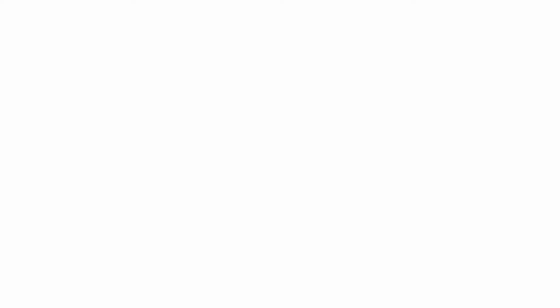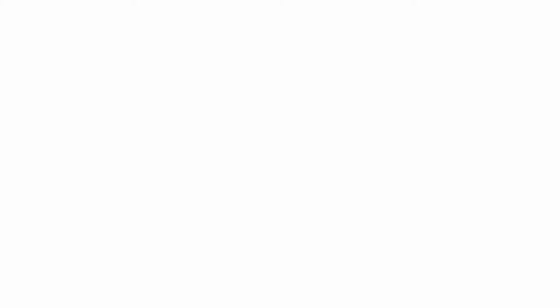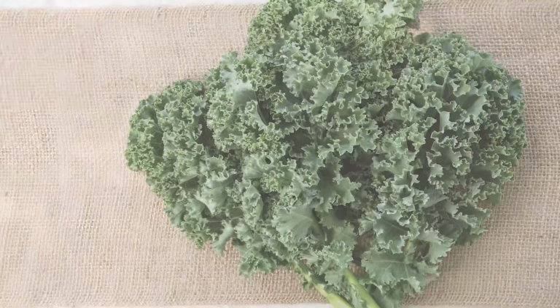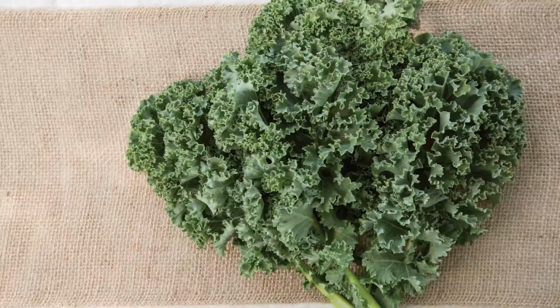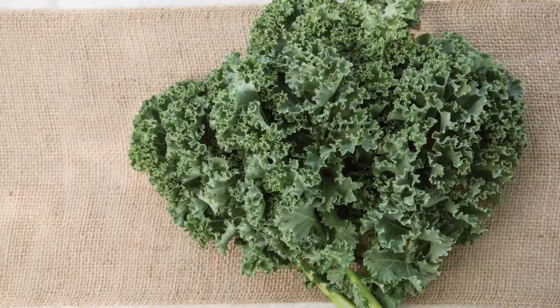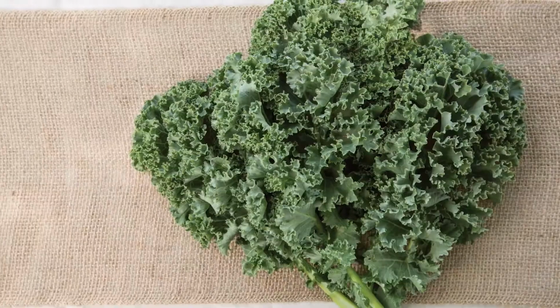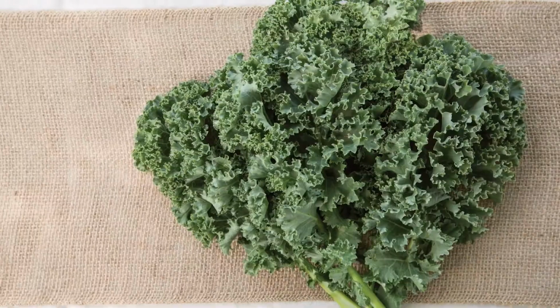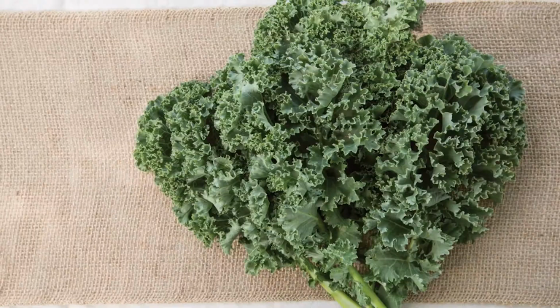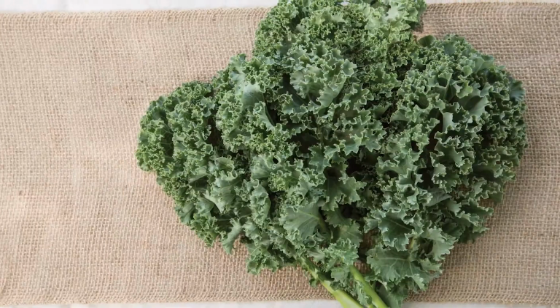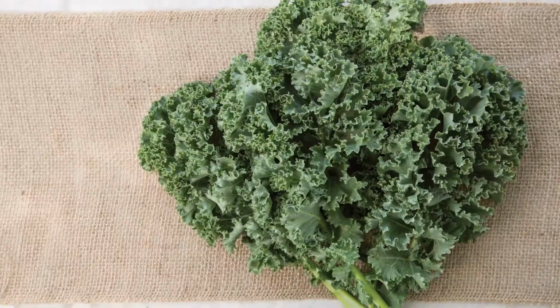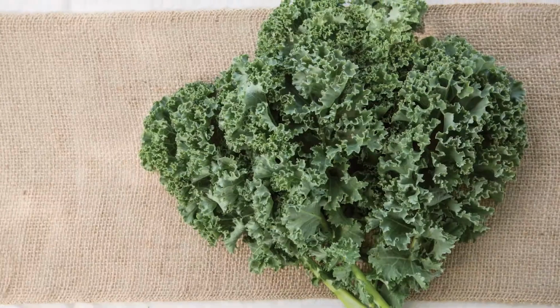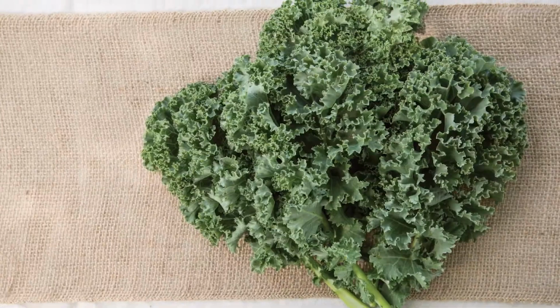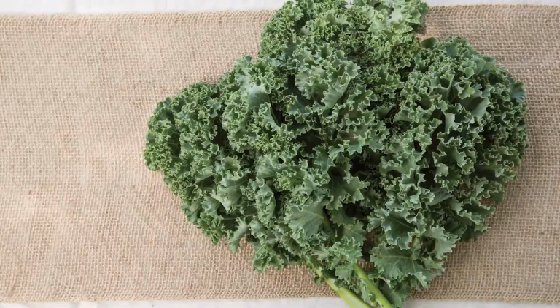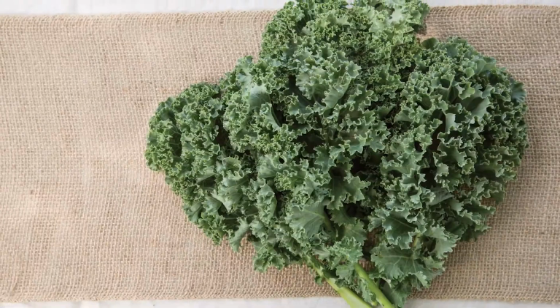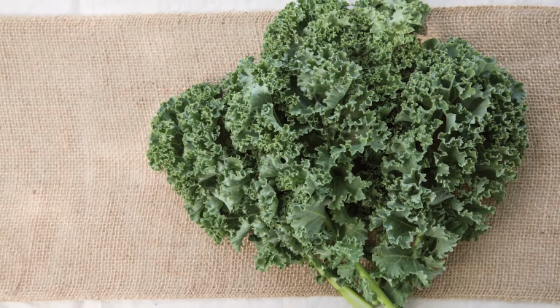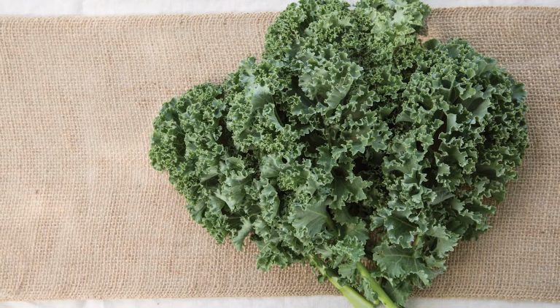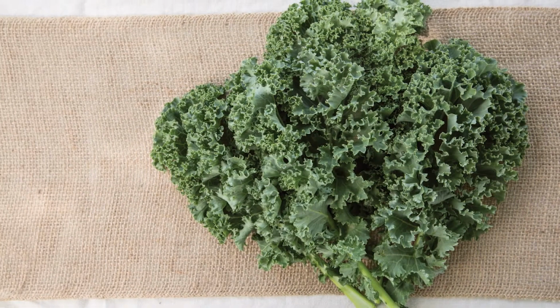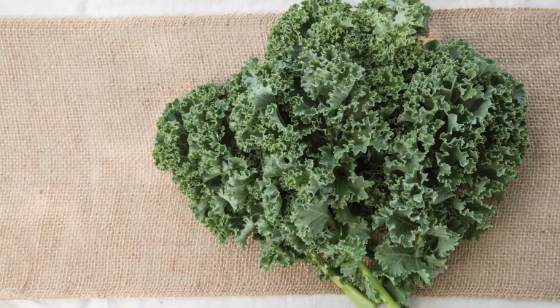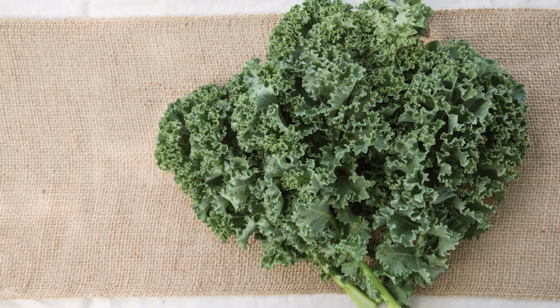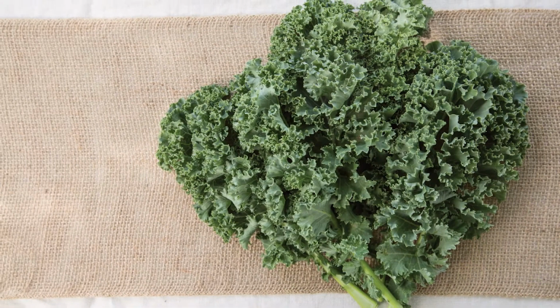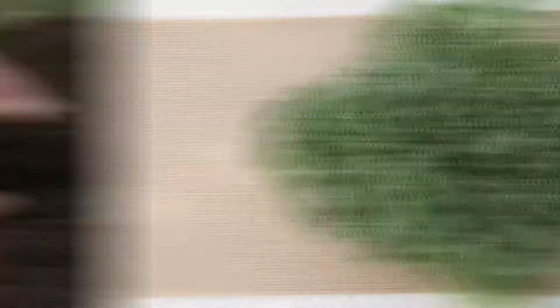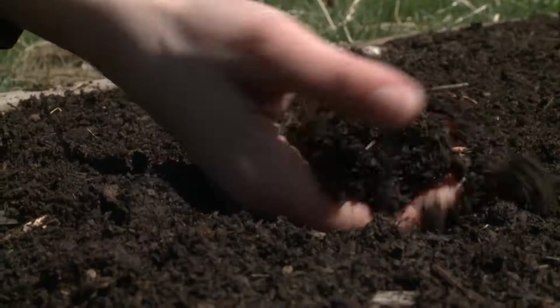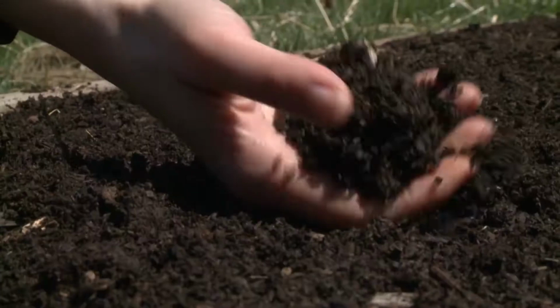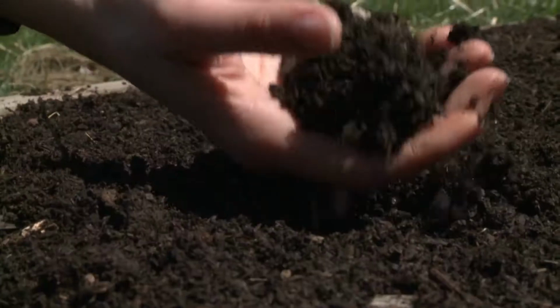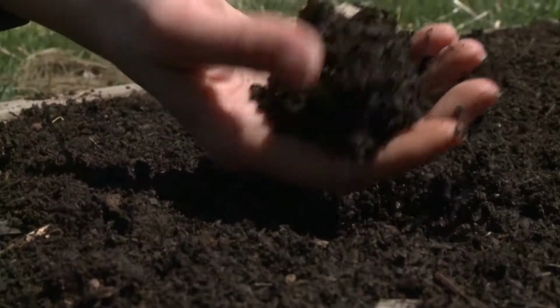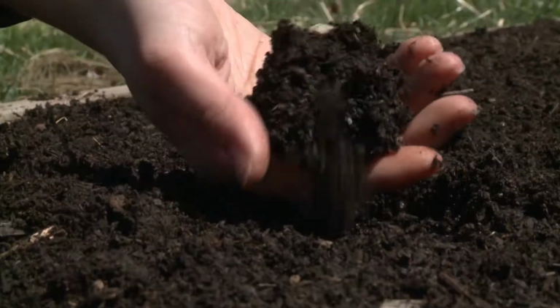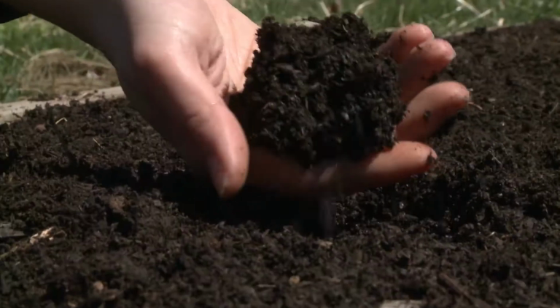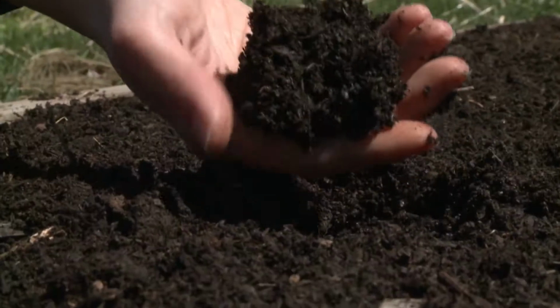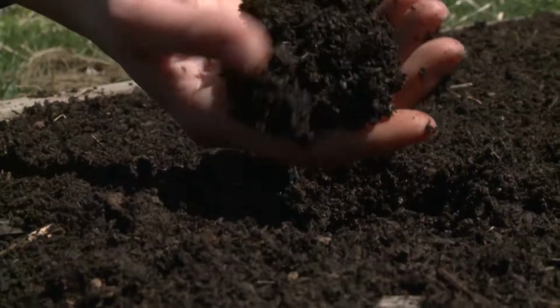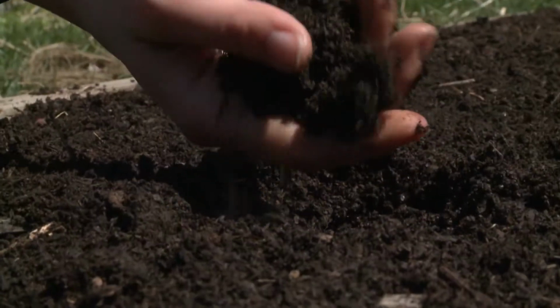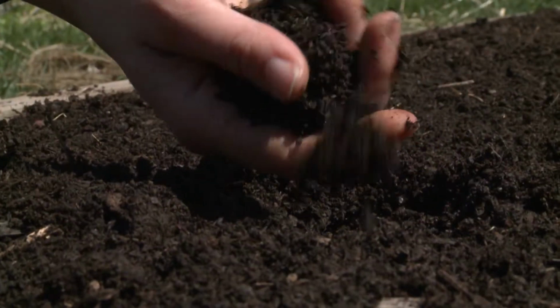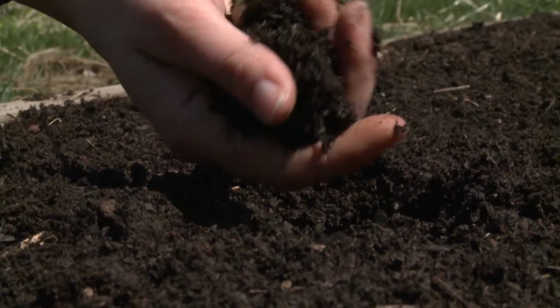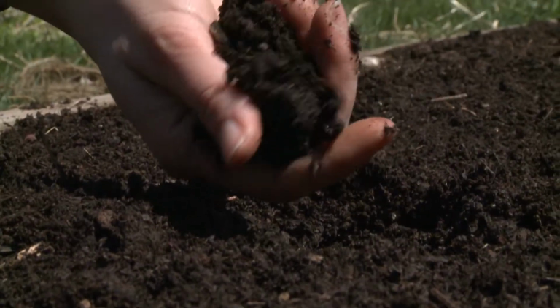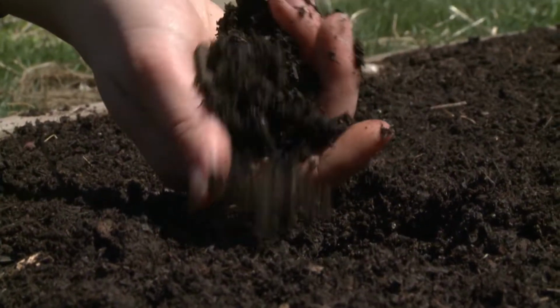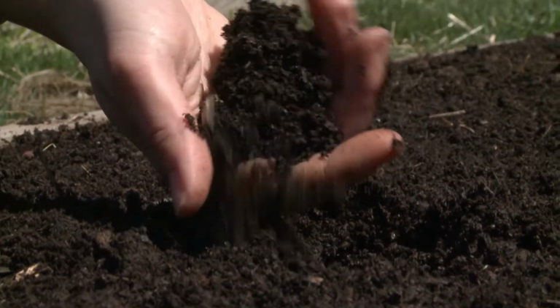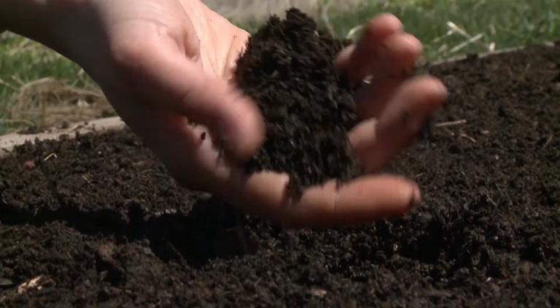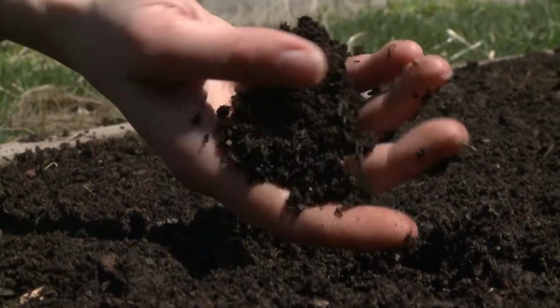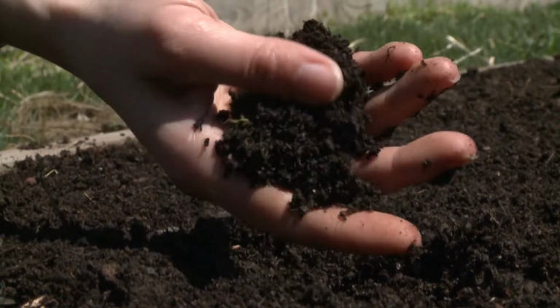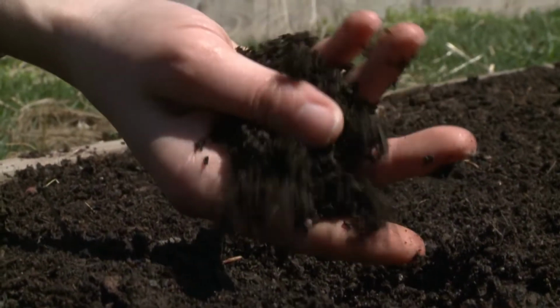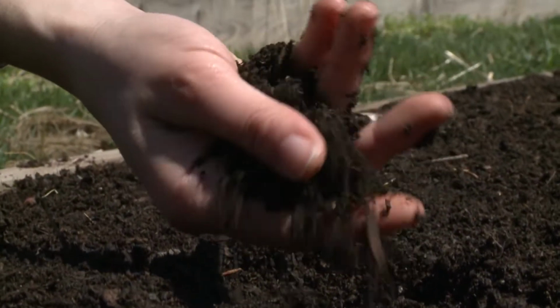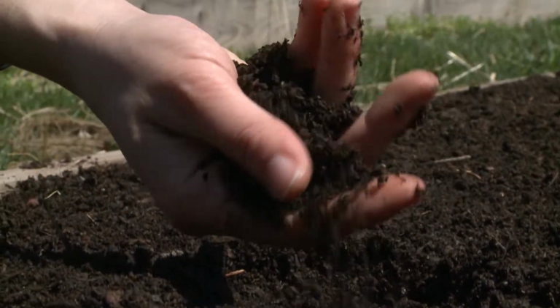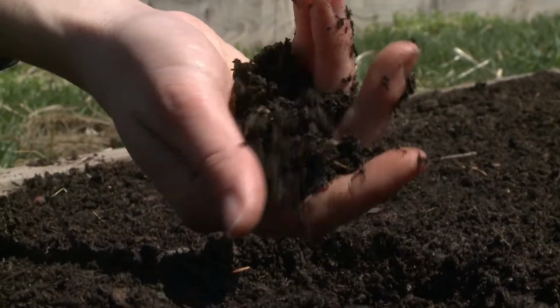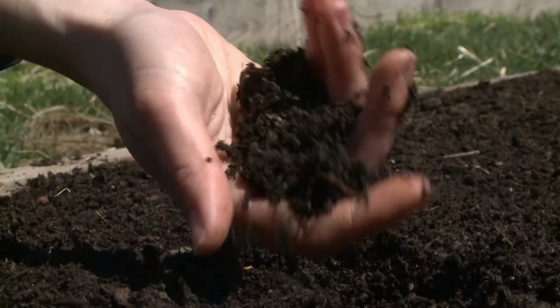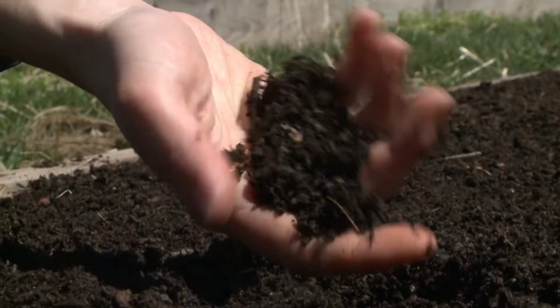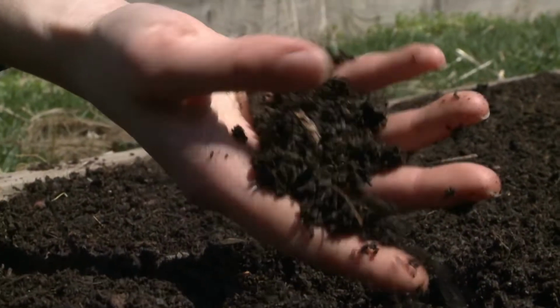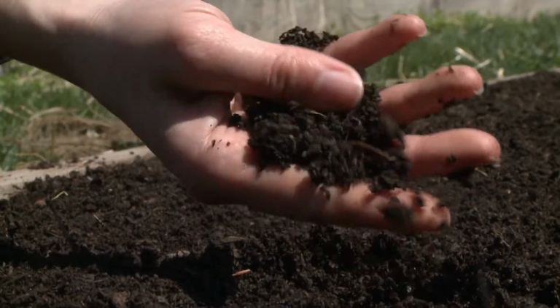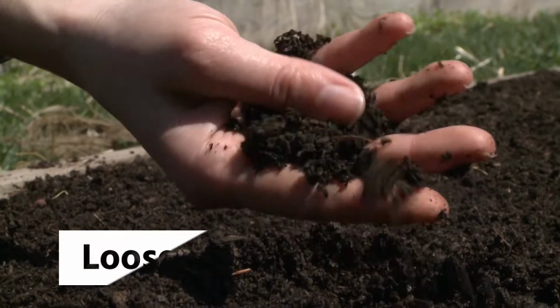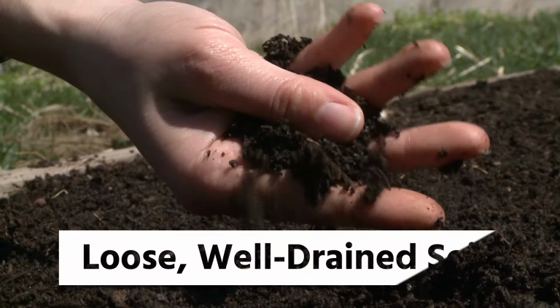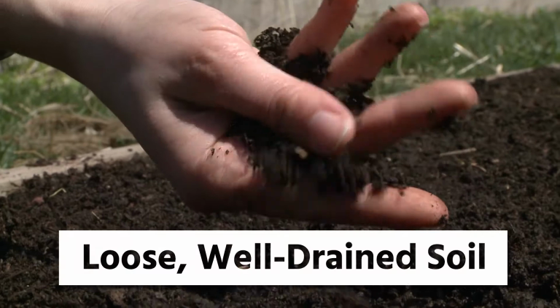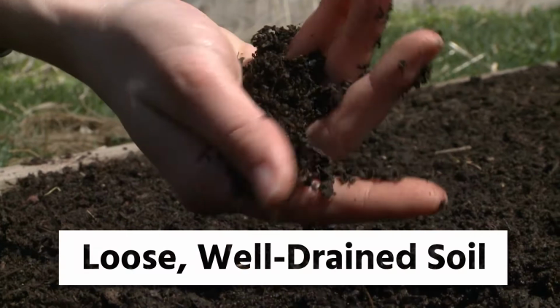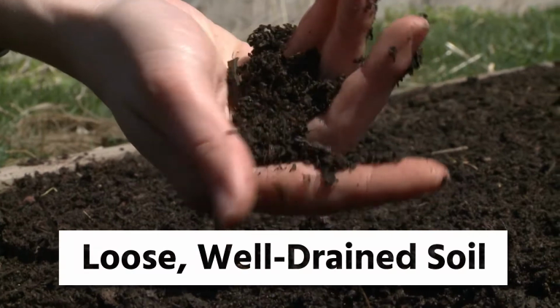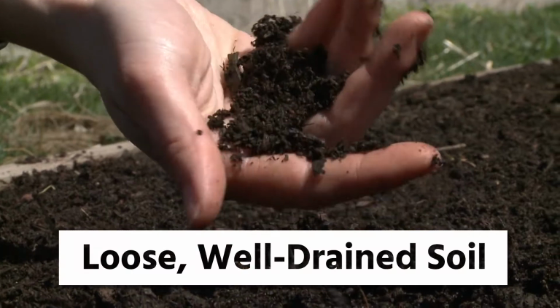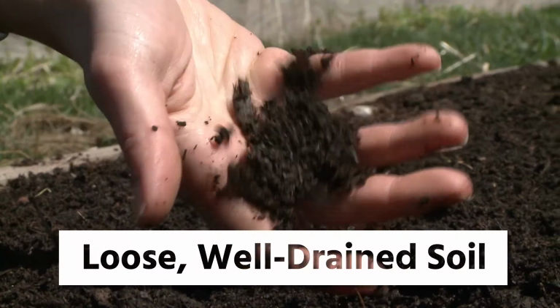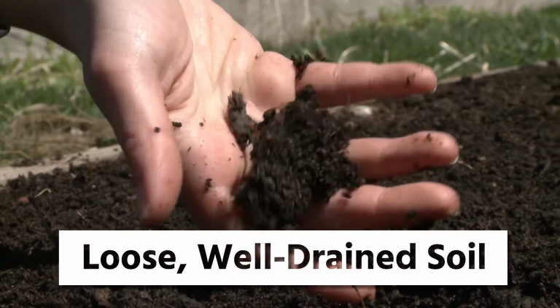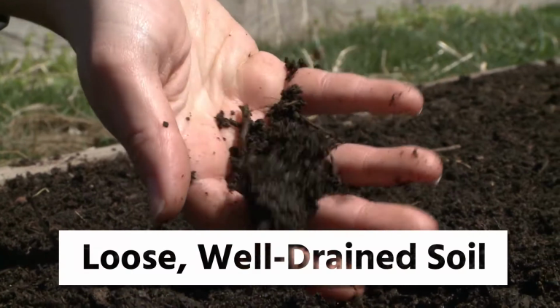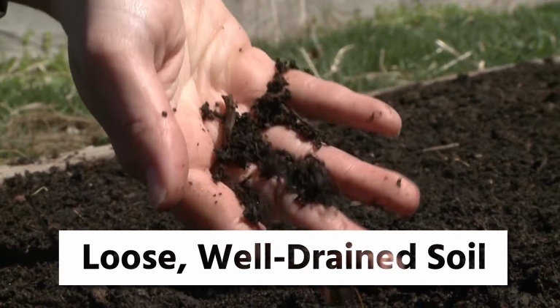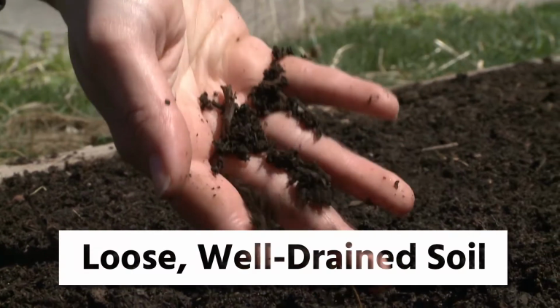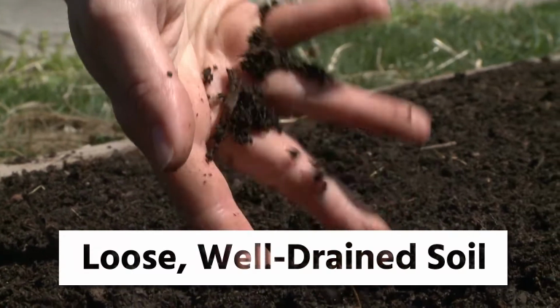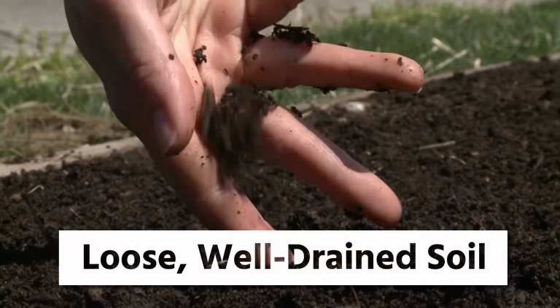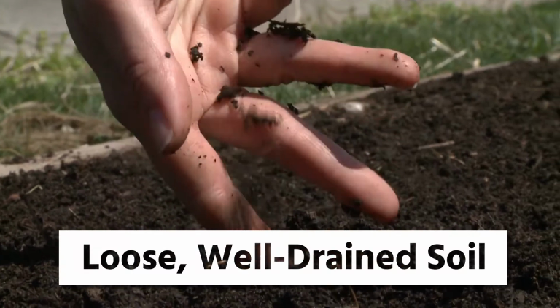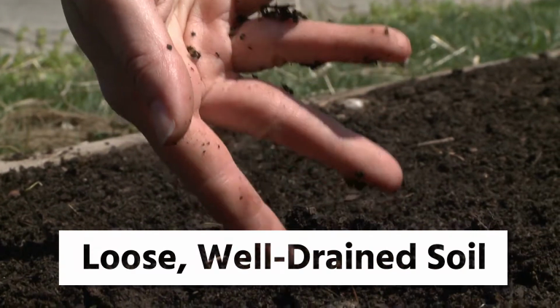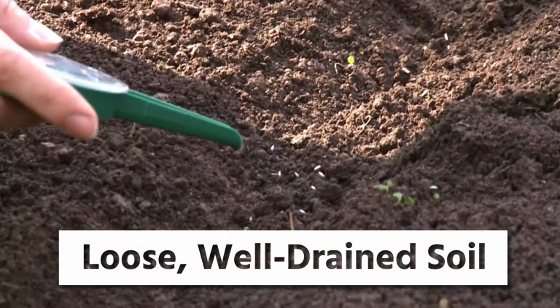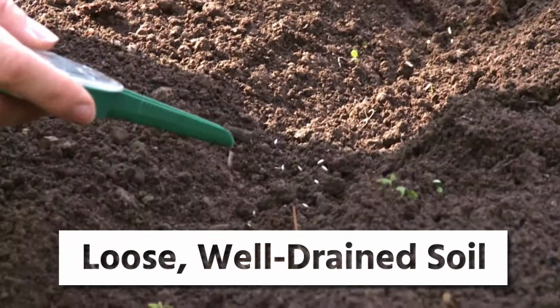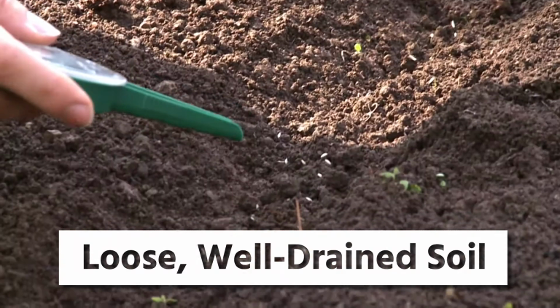Here we will show you about growing kale. To start, you'll need loose, well-drained soil.